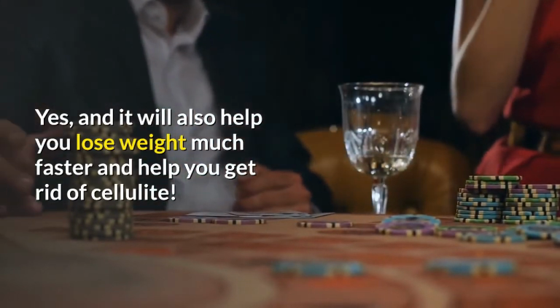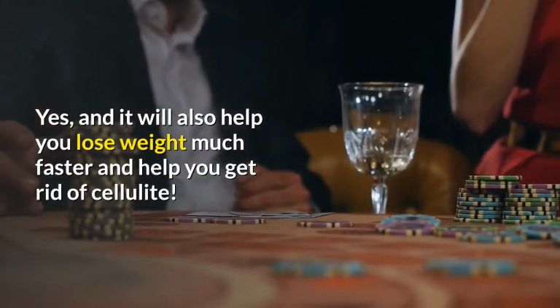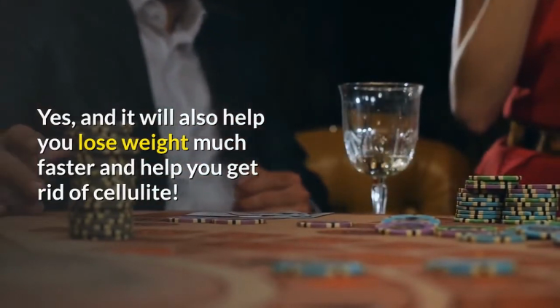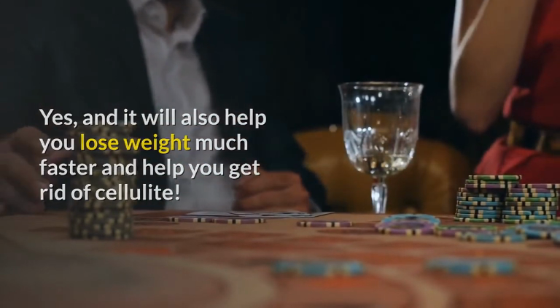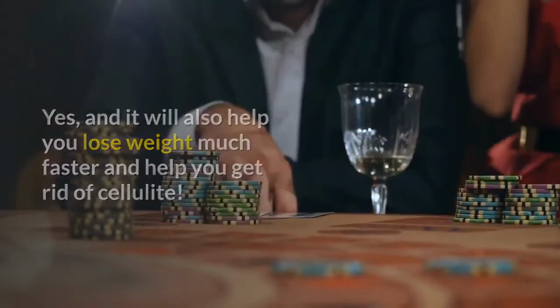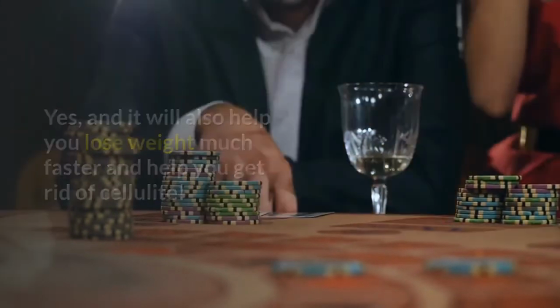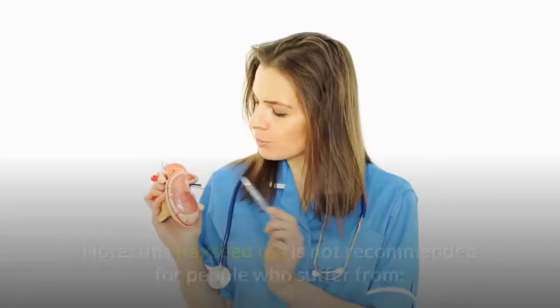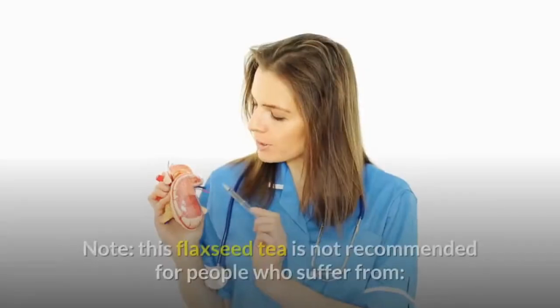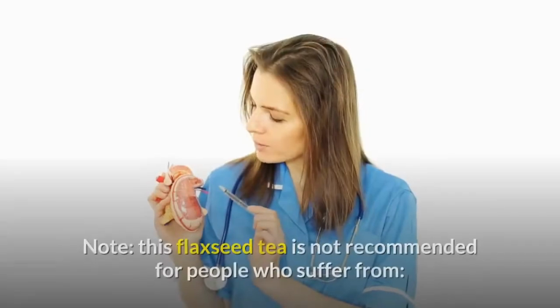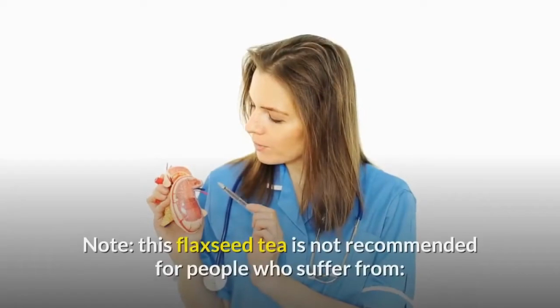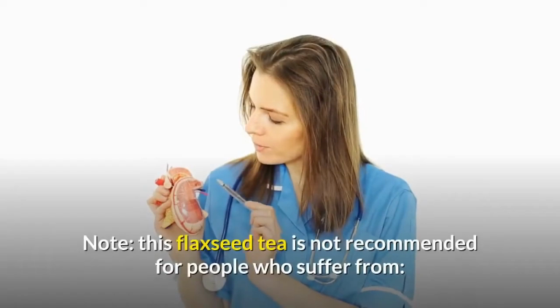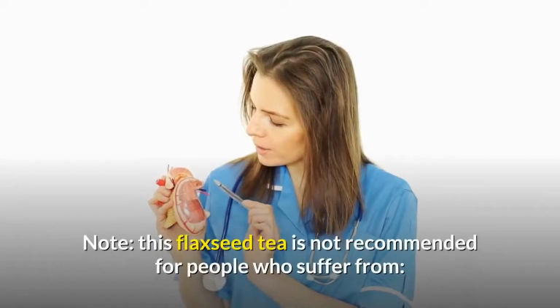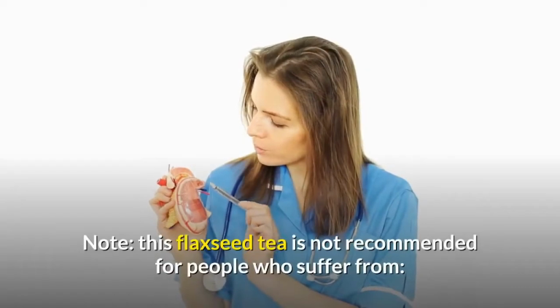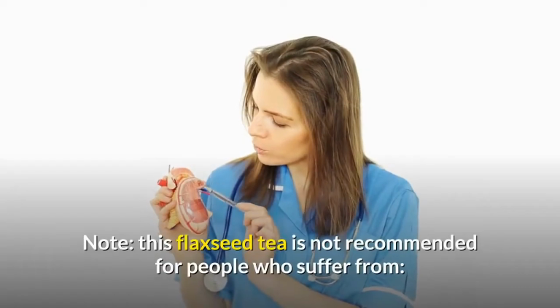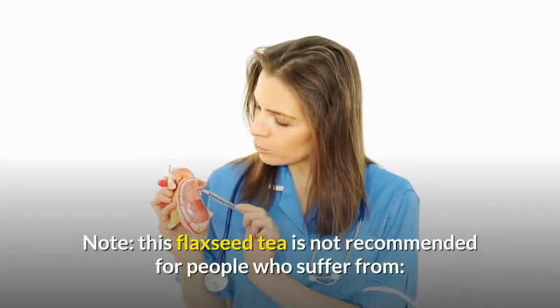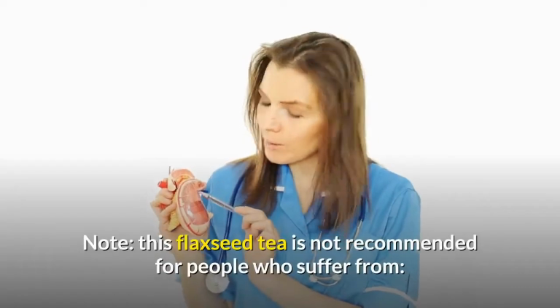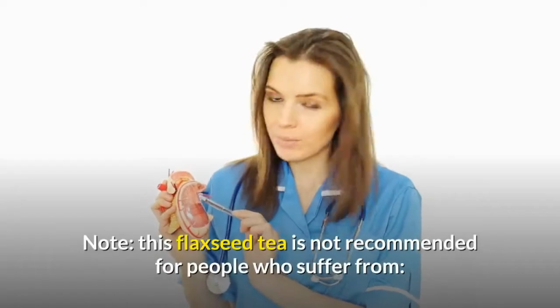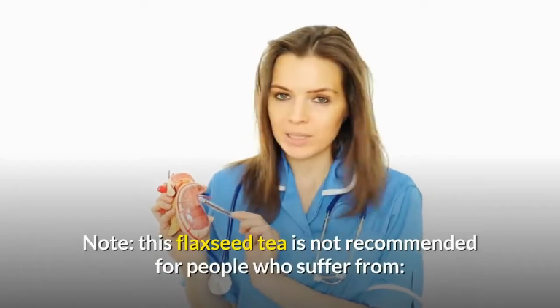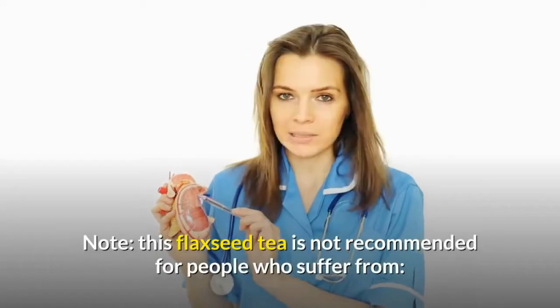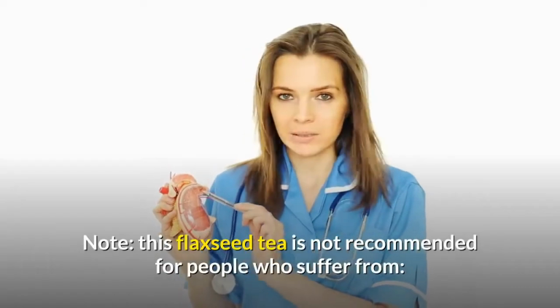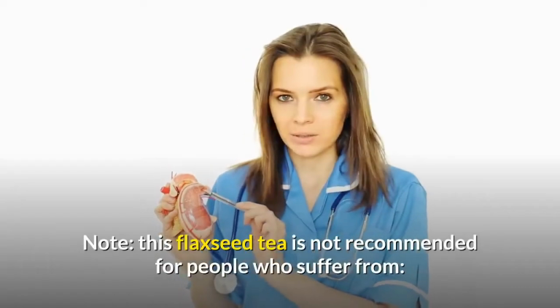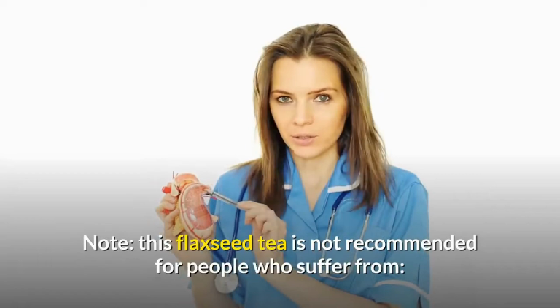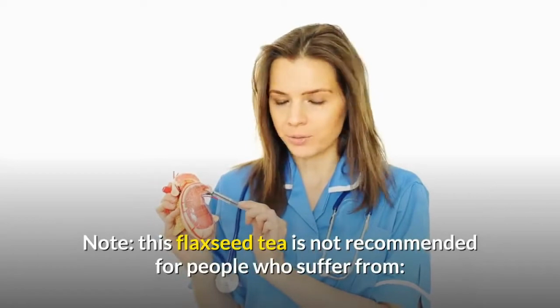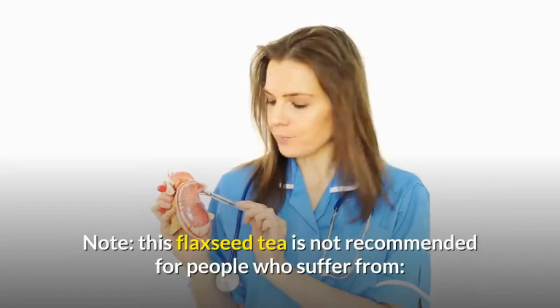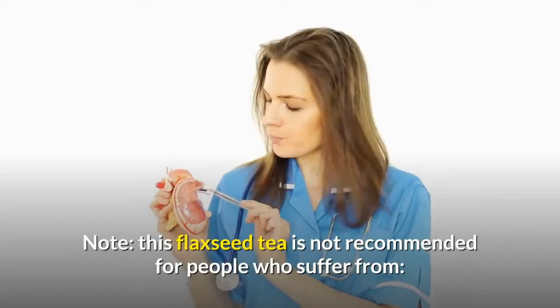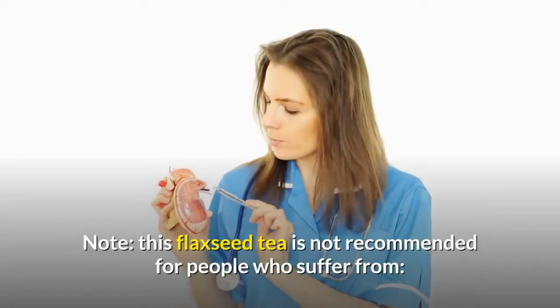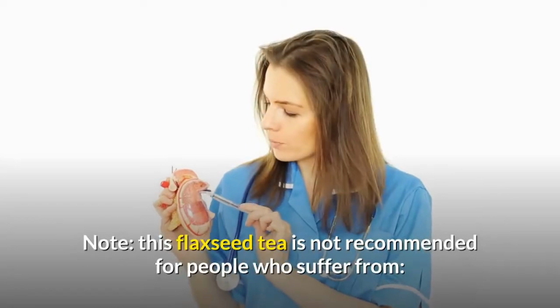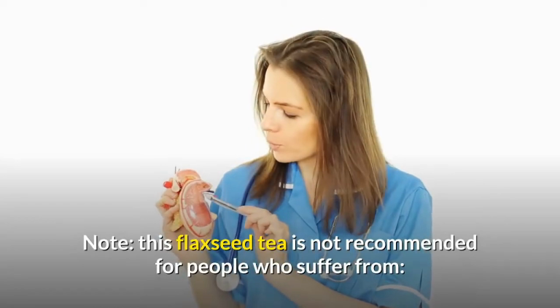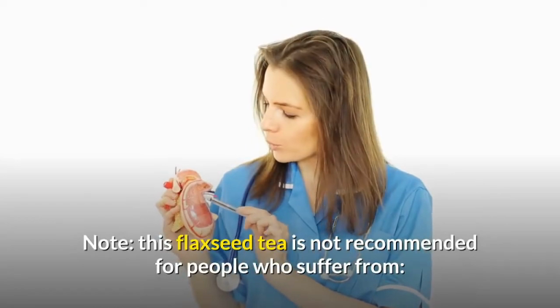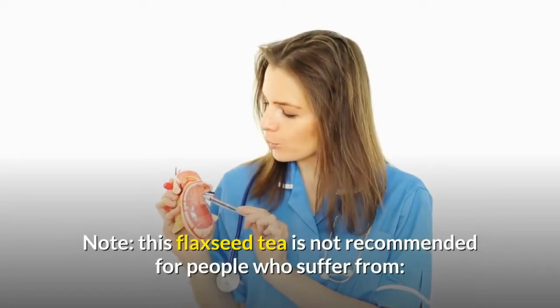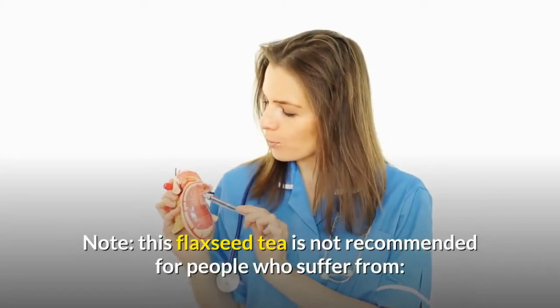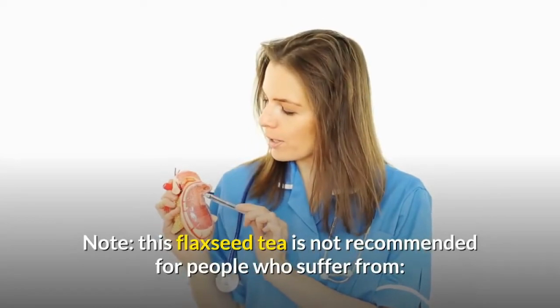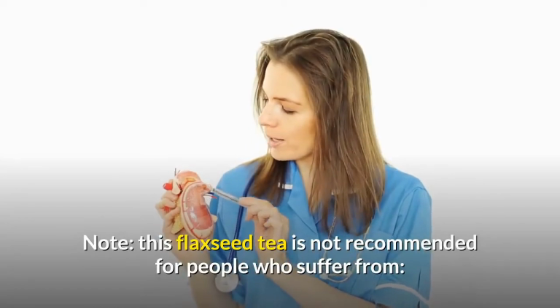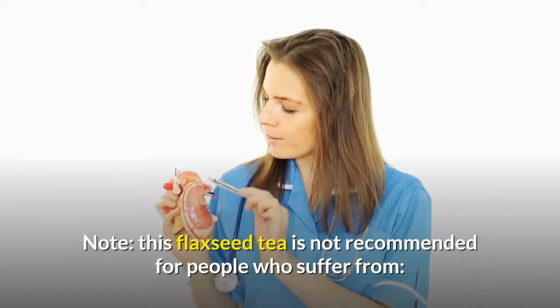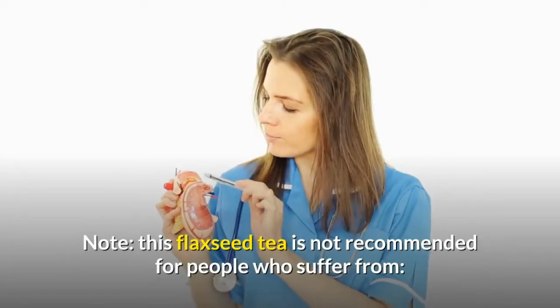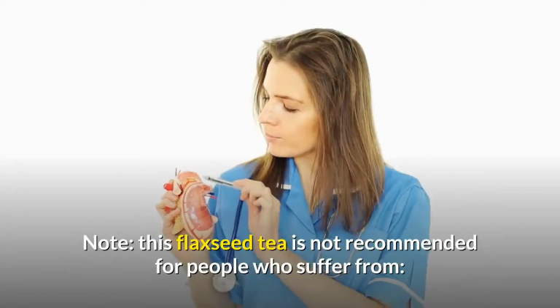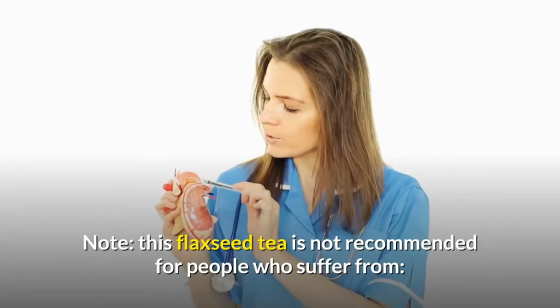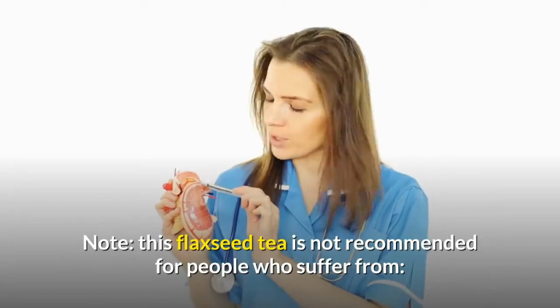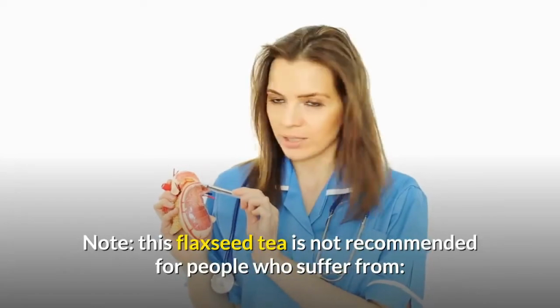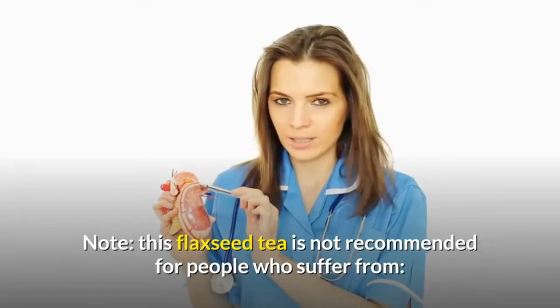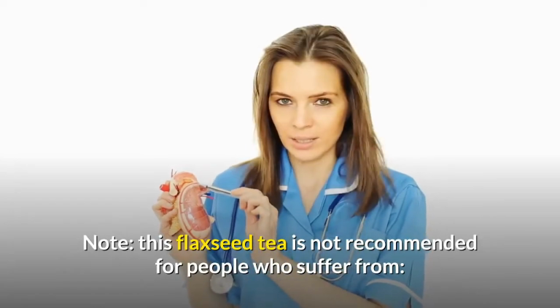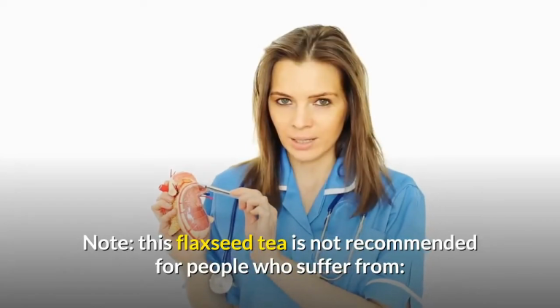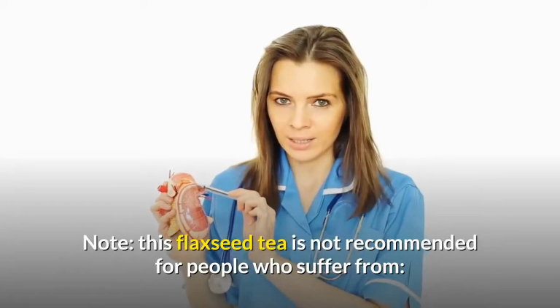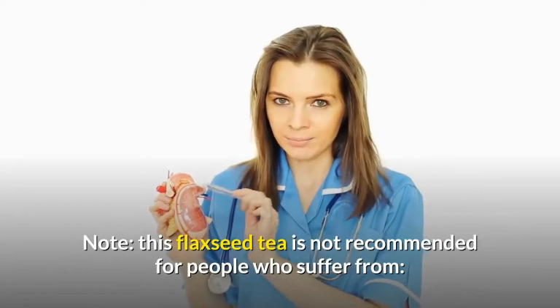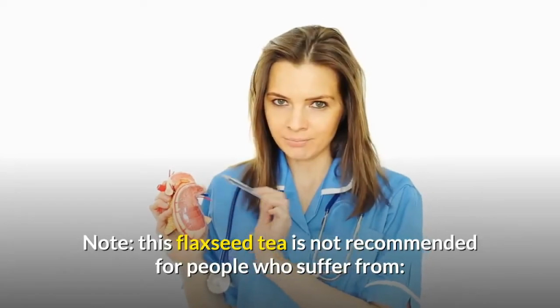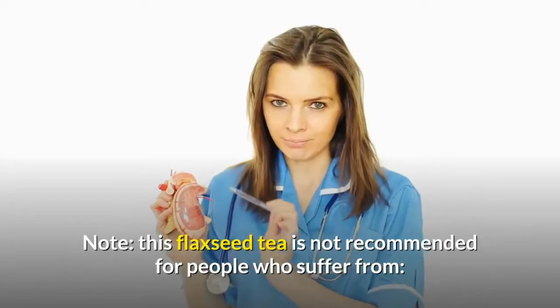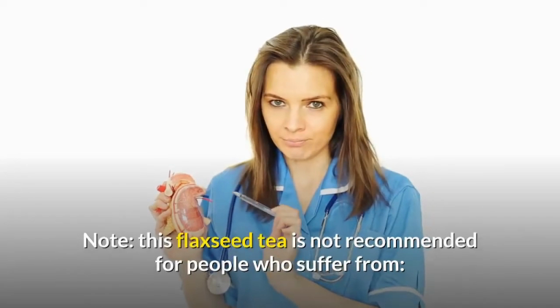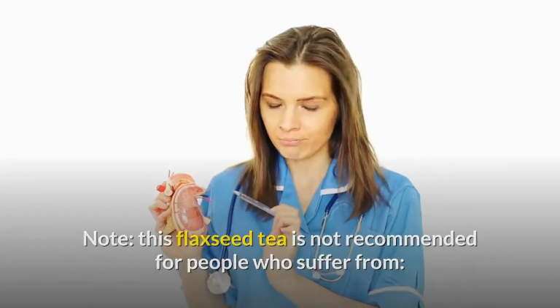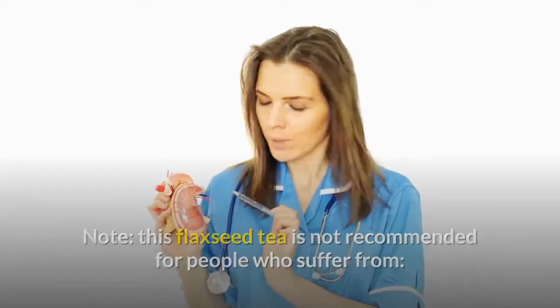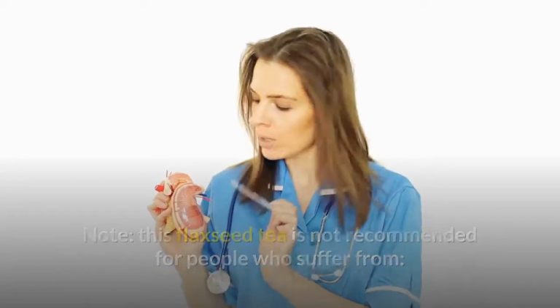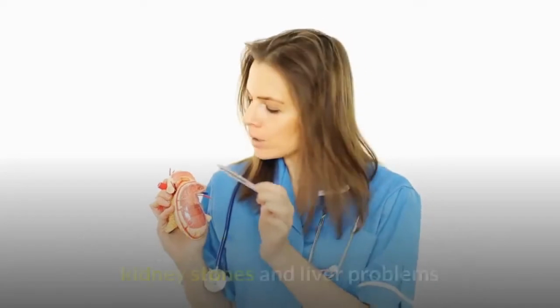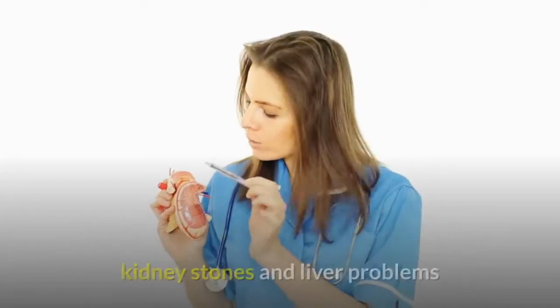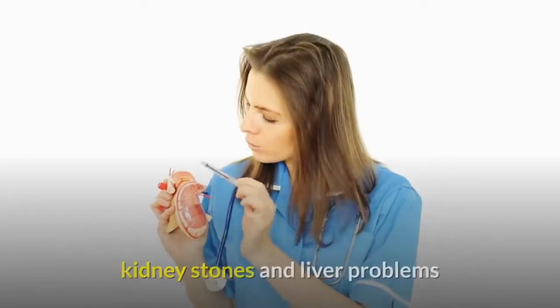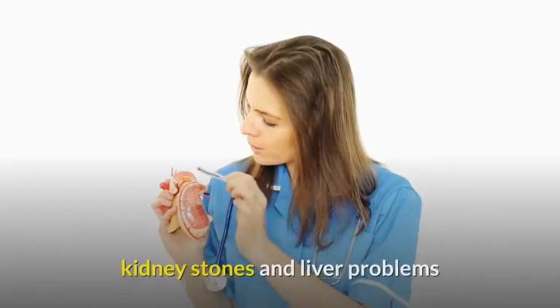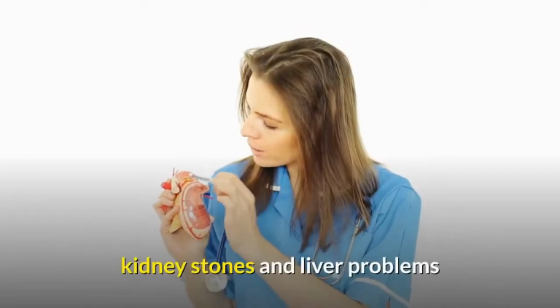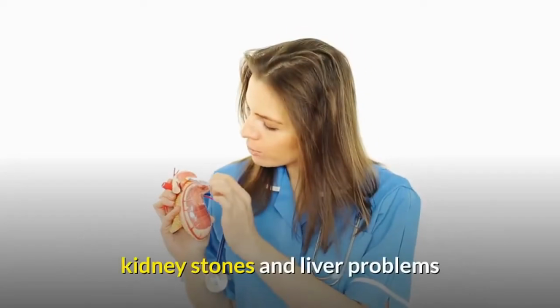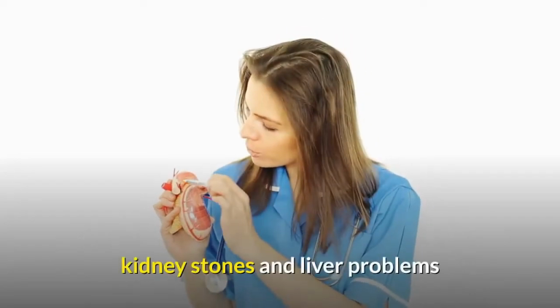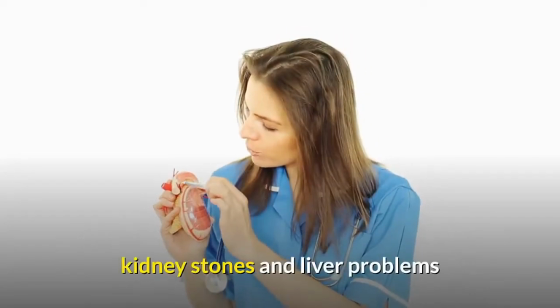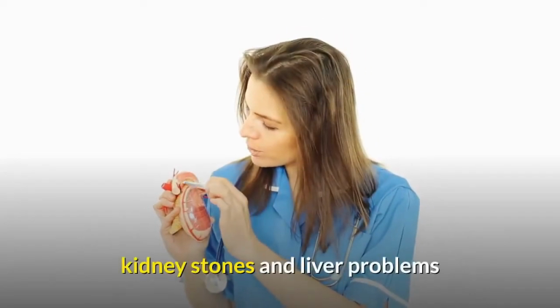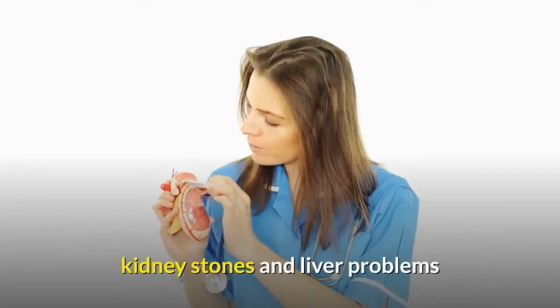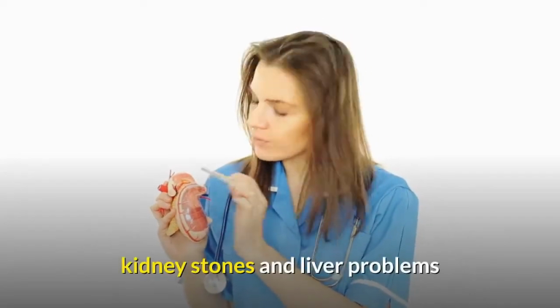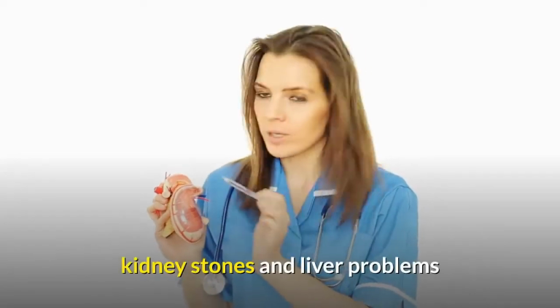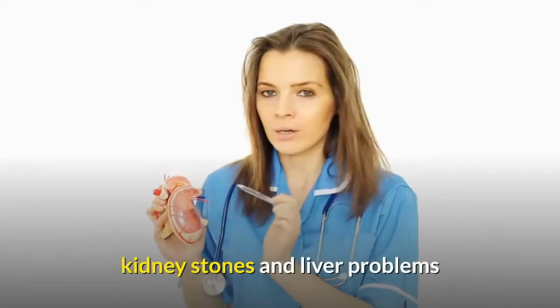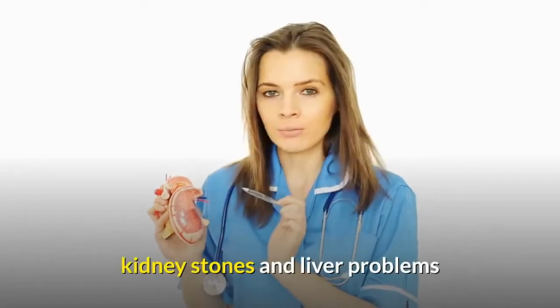Note: this flaxseed tea is not recommended for people who suffer from kidney stones and liver problems.